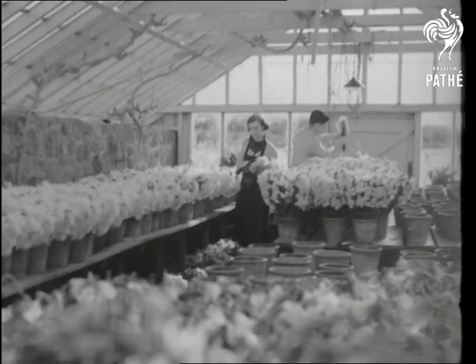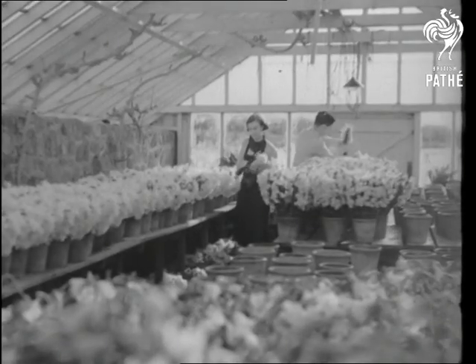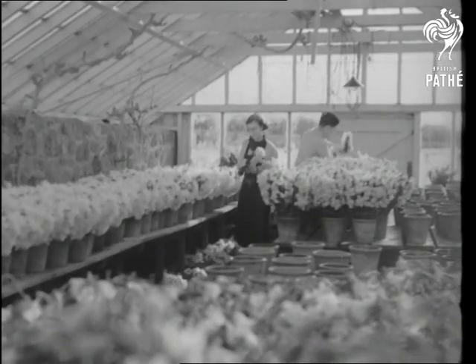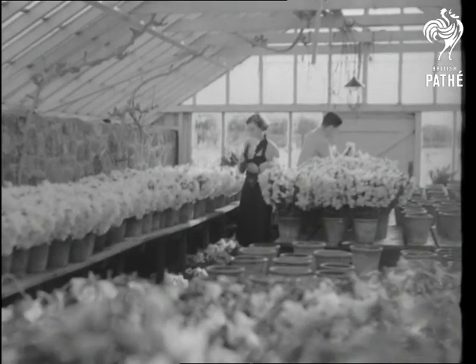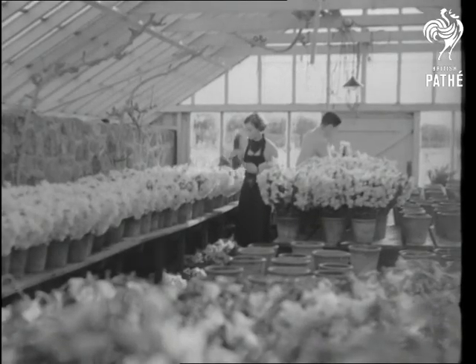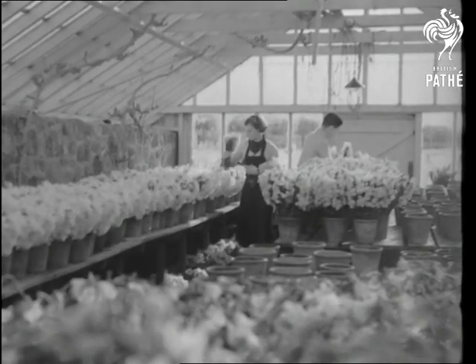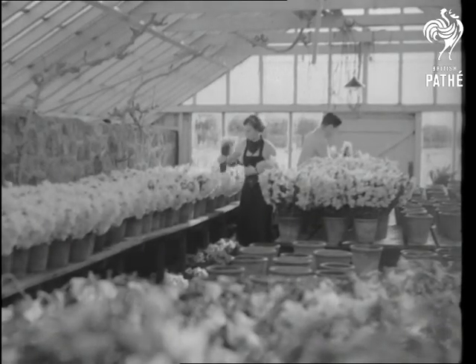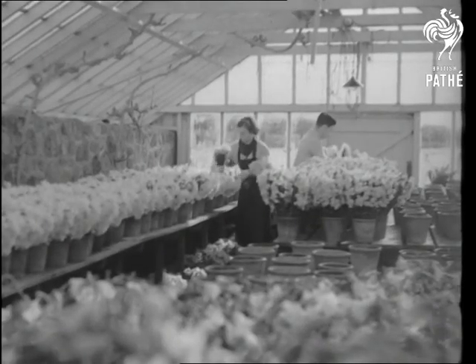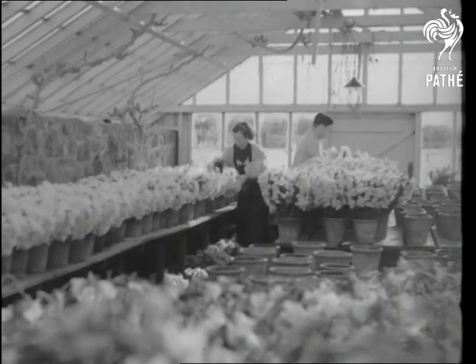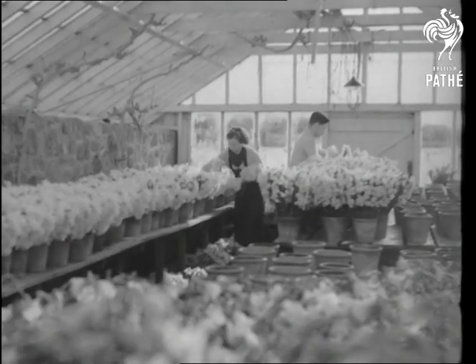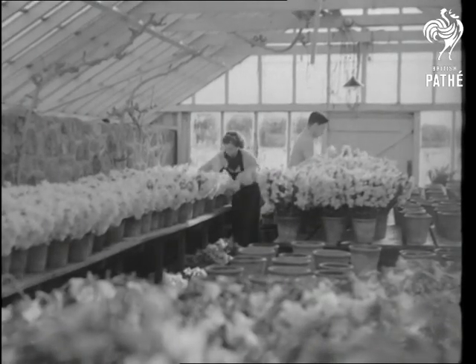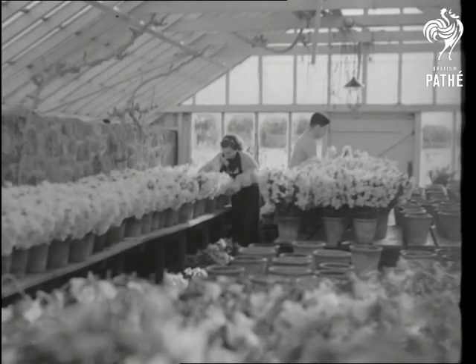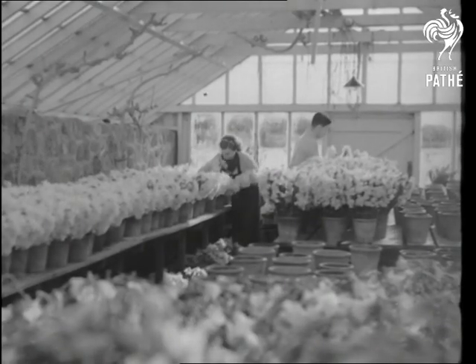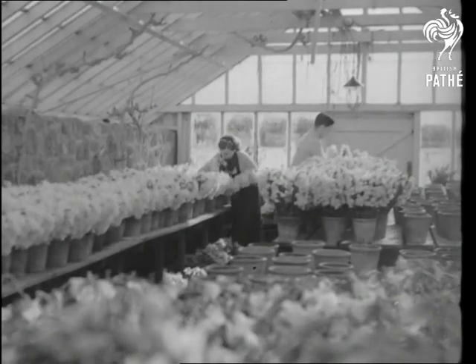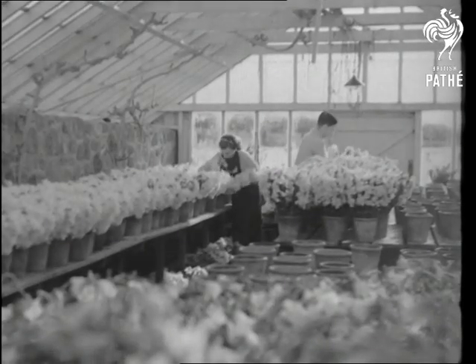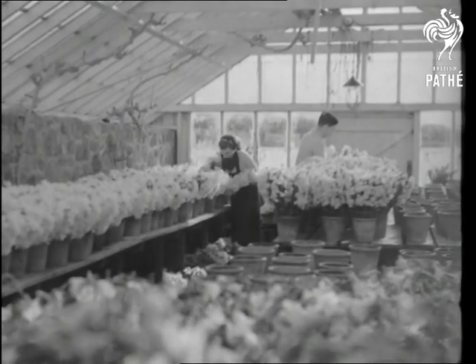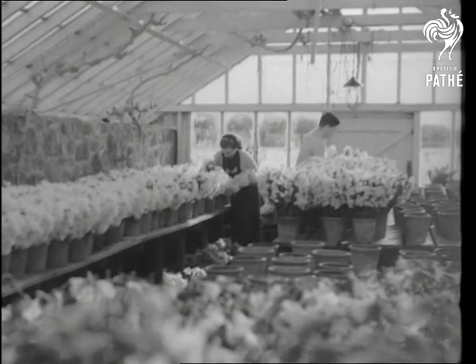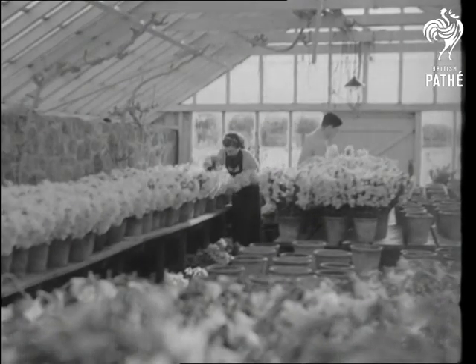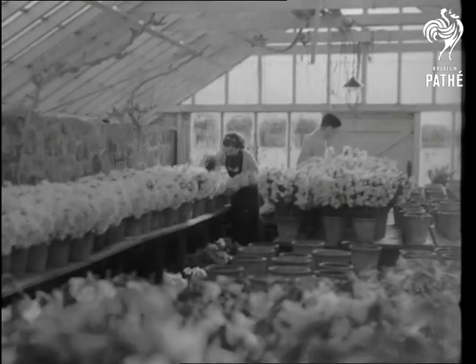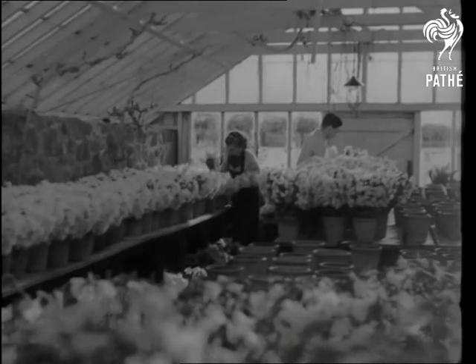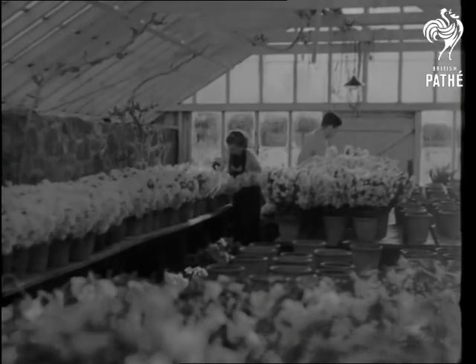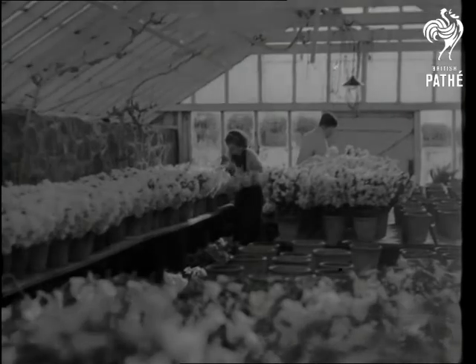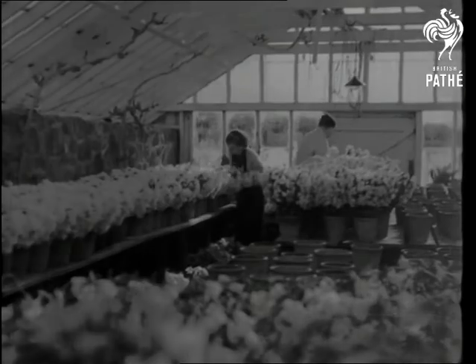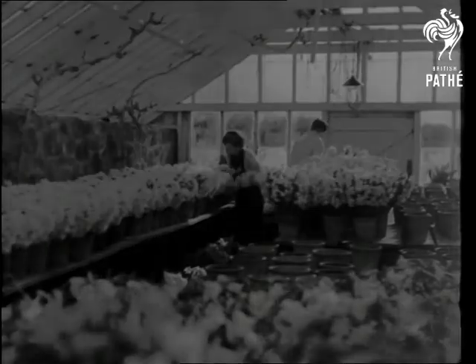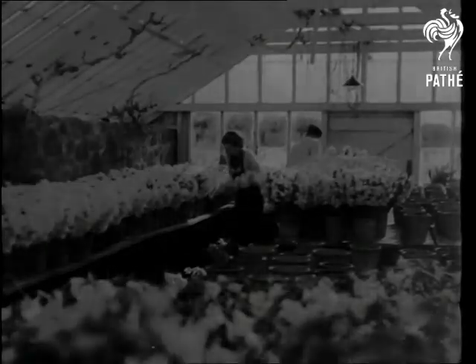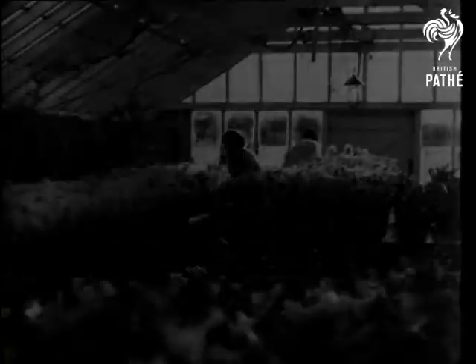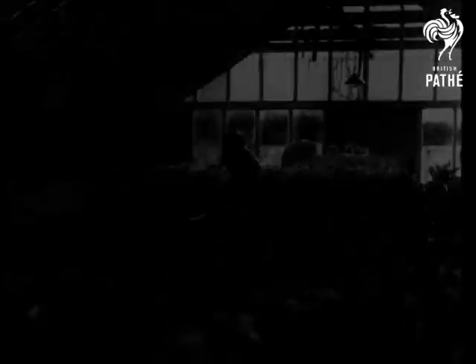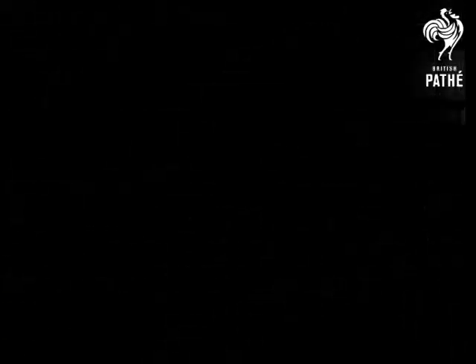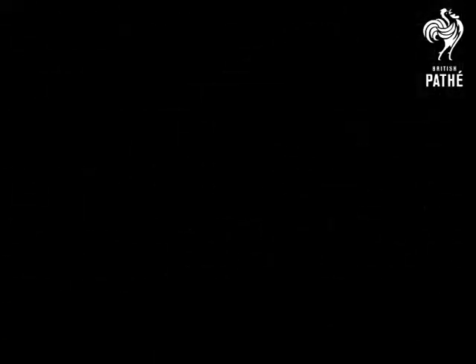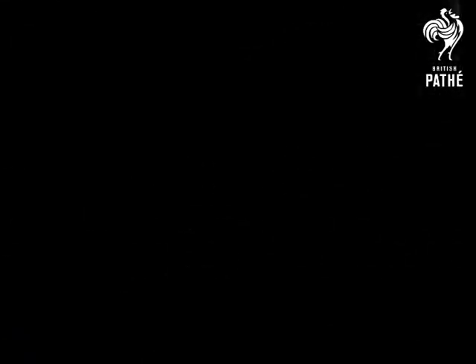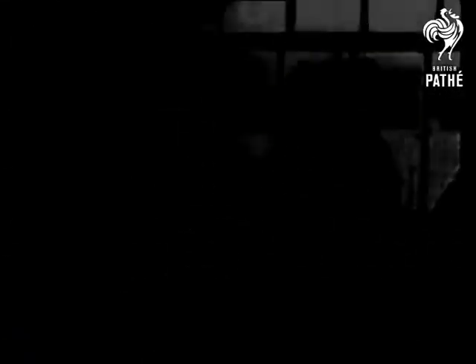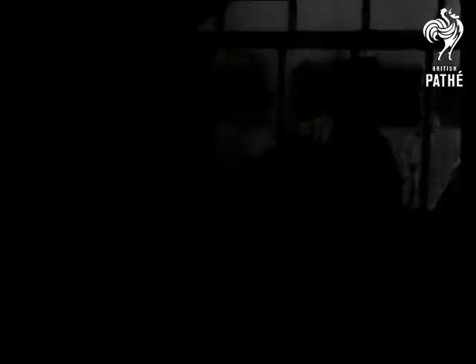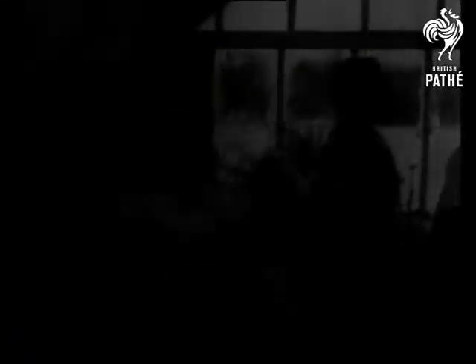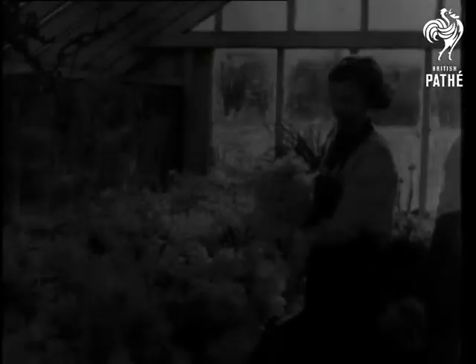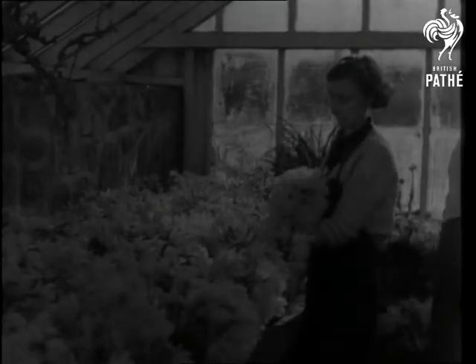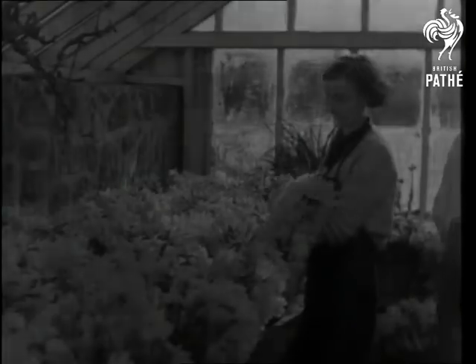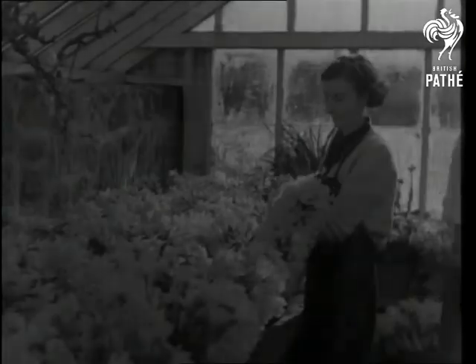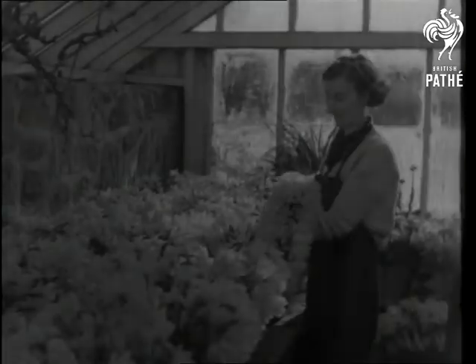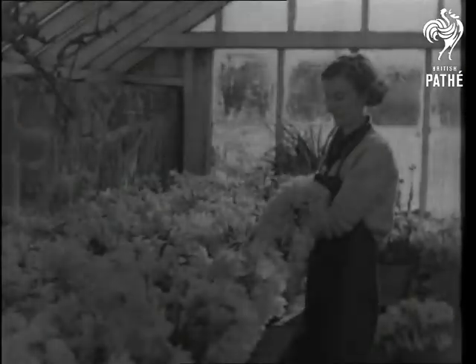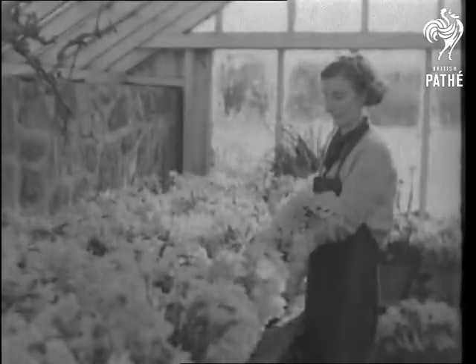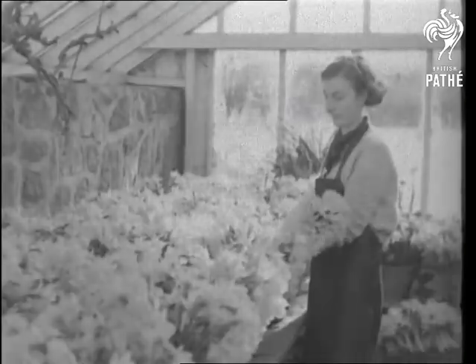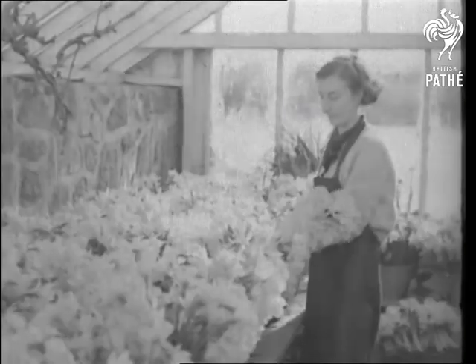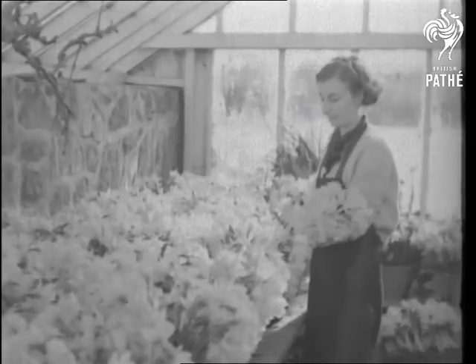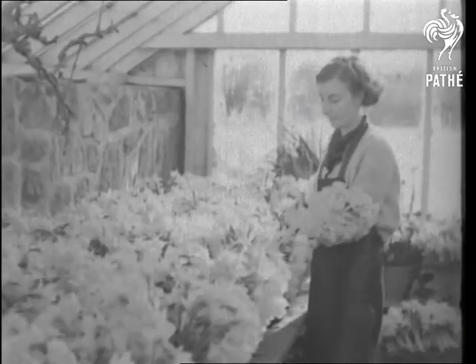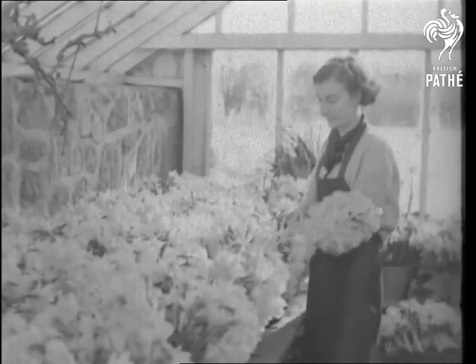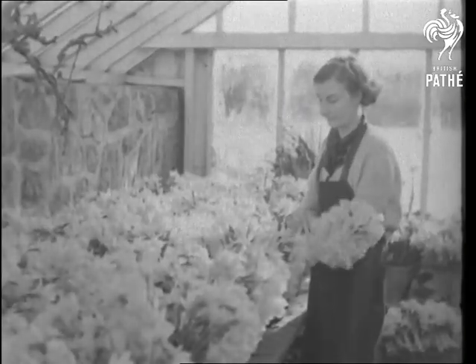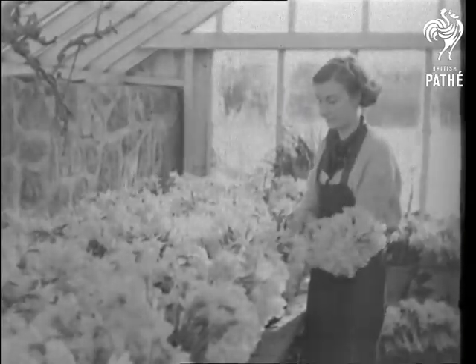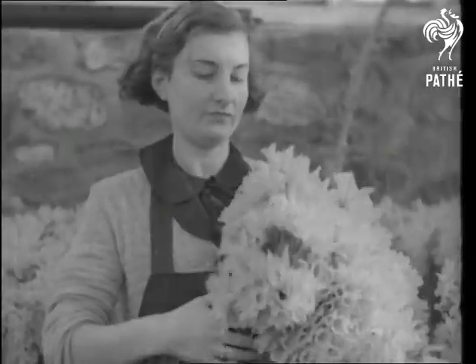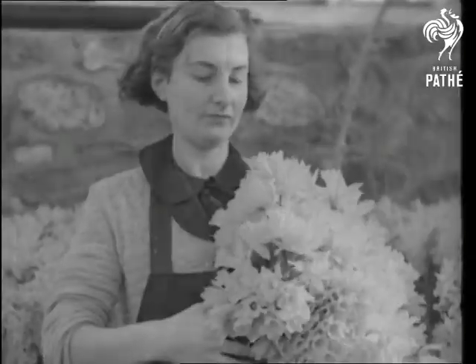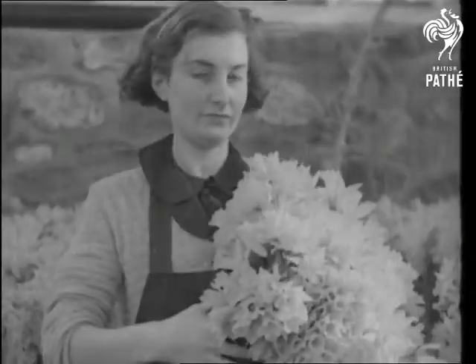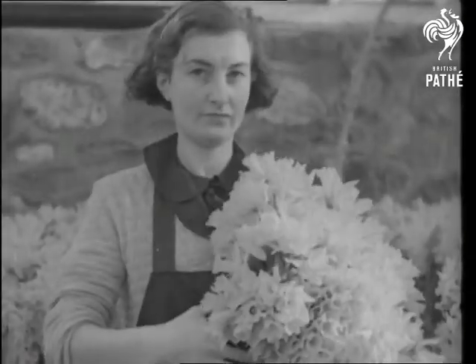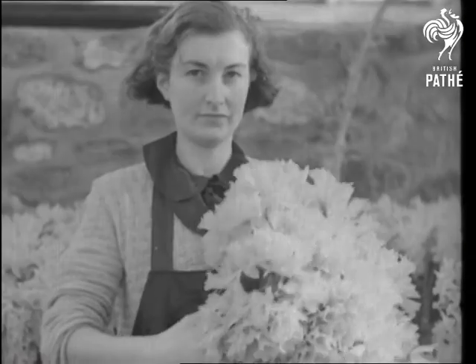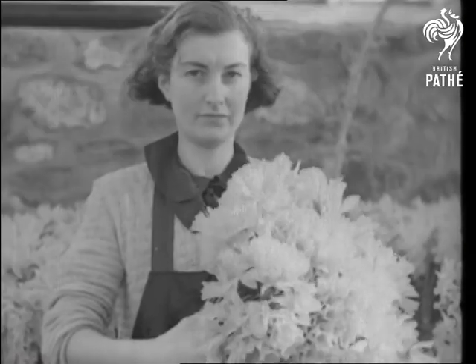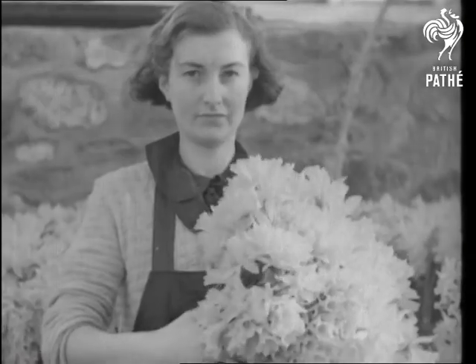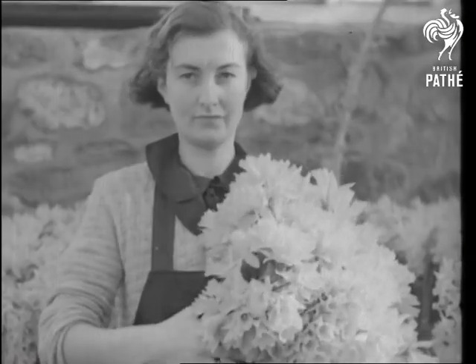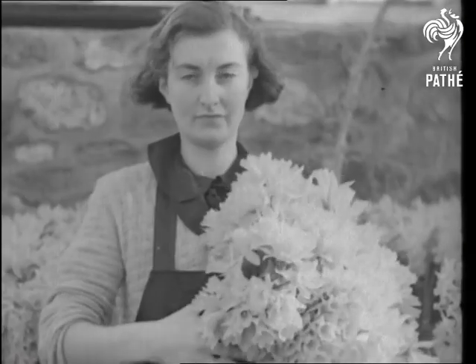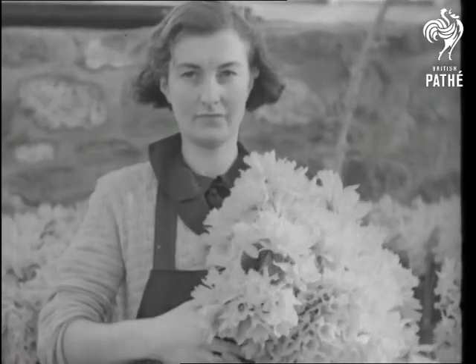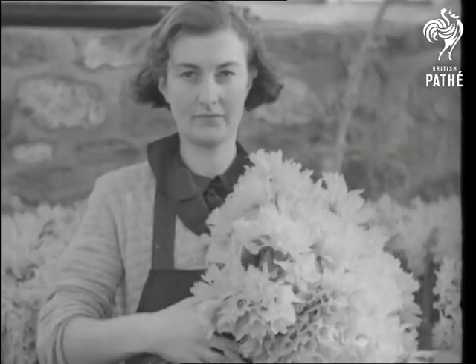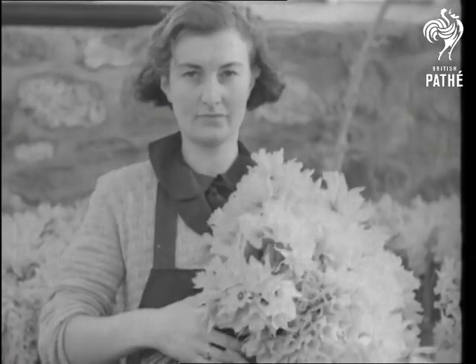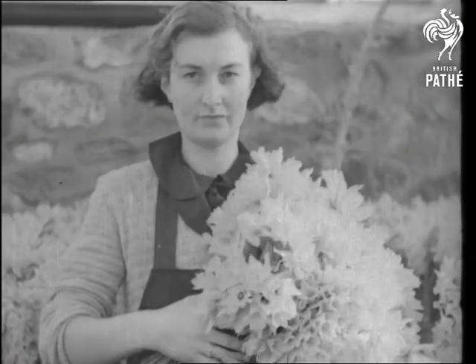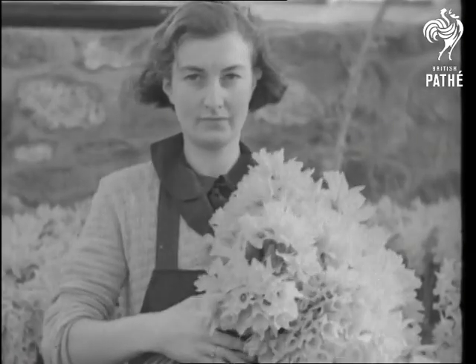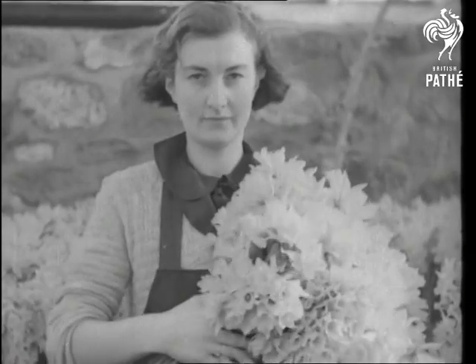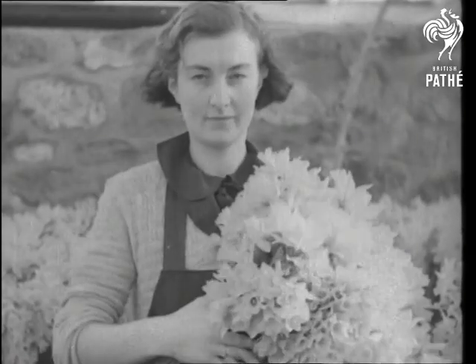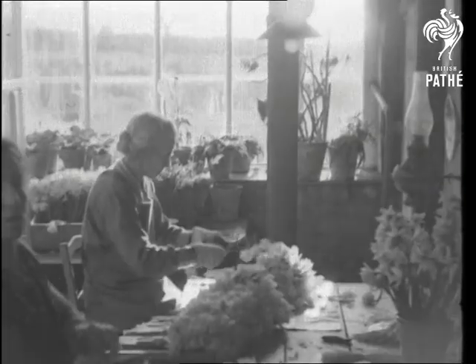After the picking, the blooms are matured under glass for four or five days, and then they're prepared for market — first bunched and then boxed.